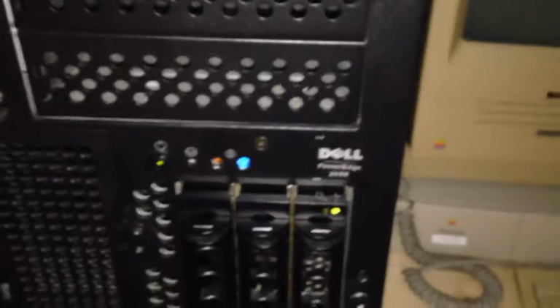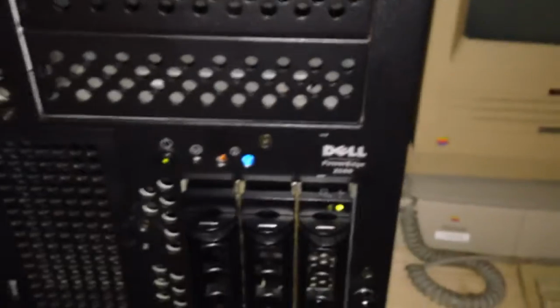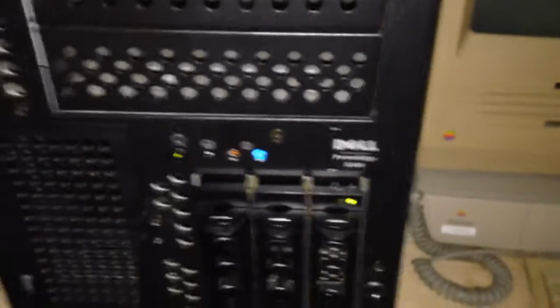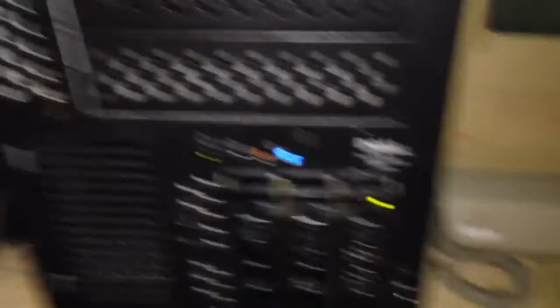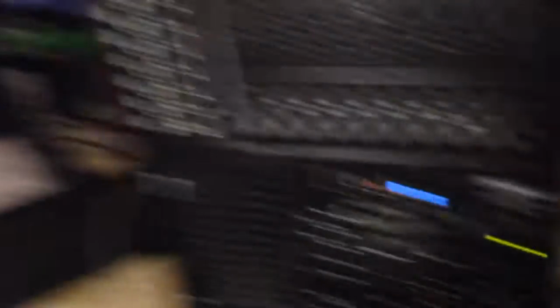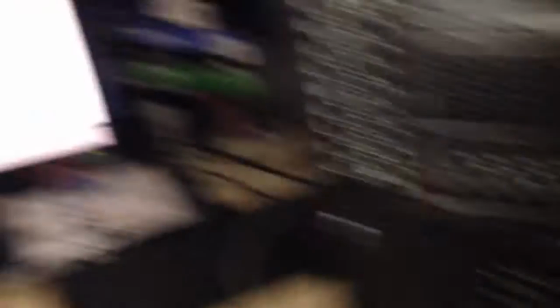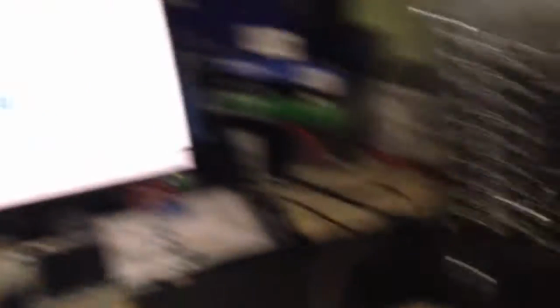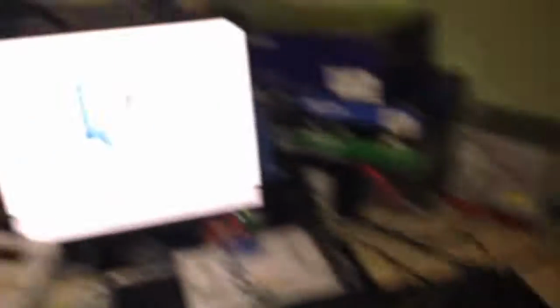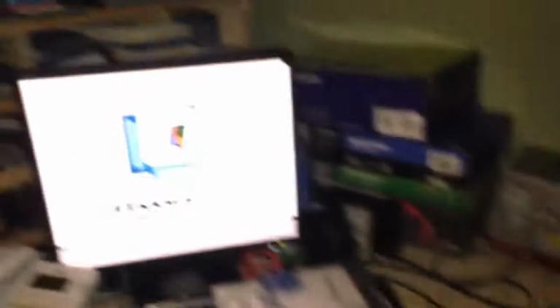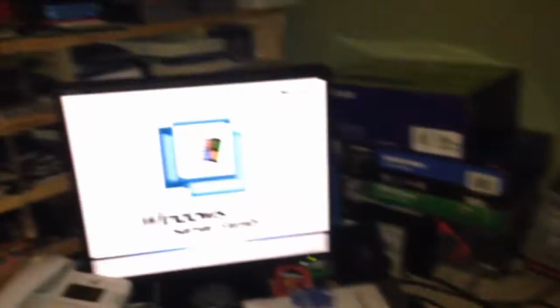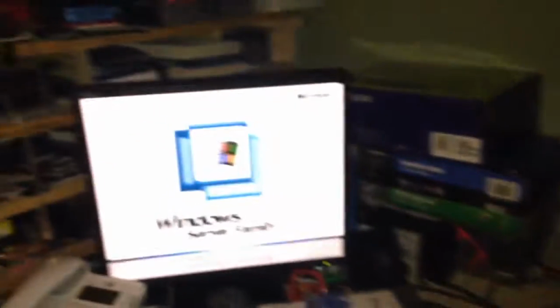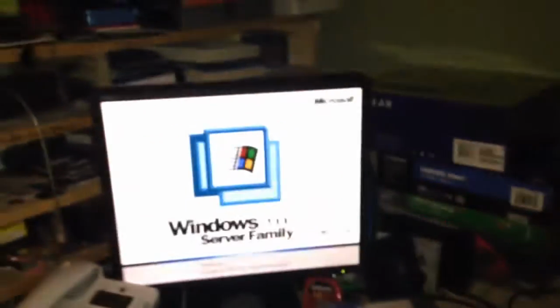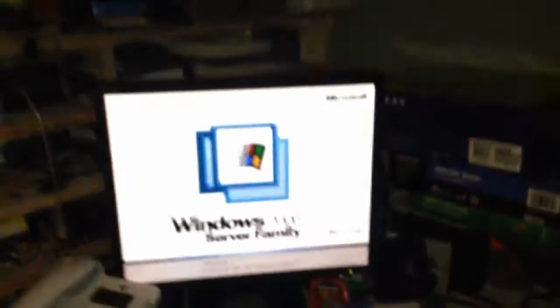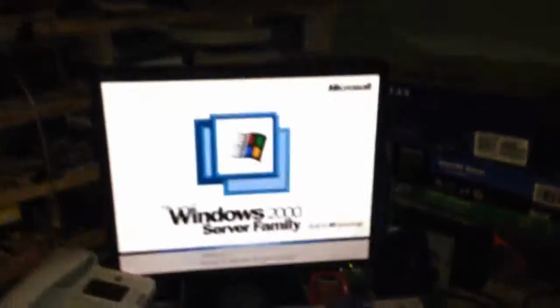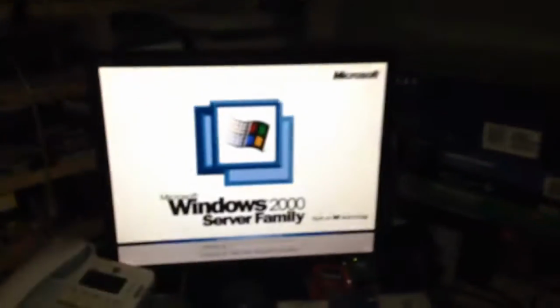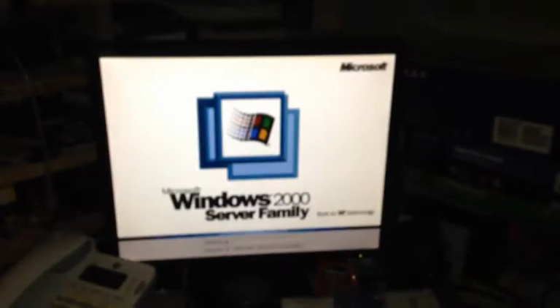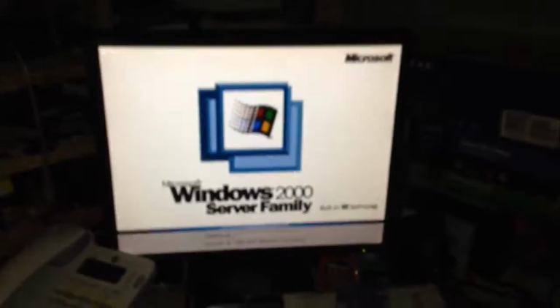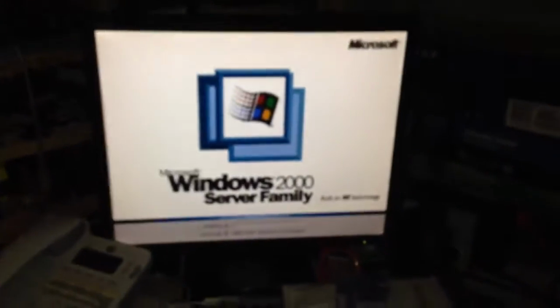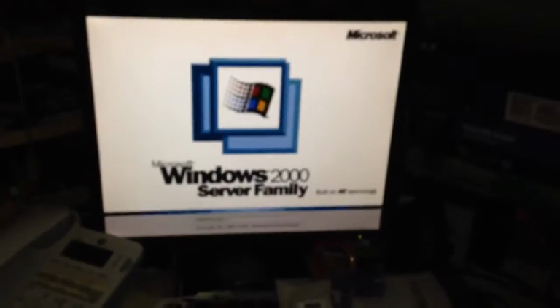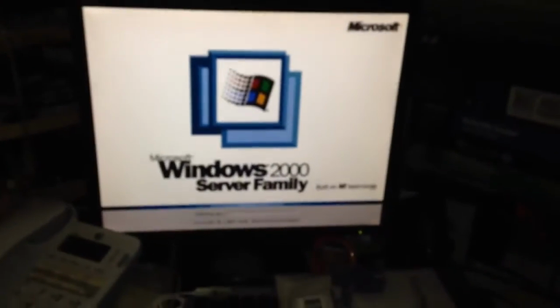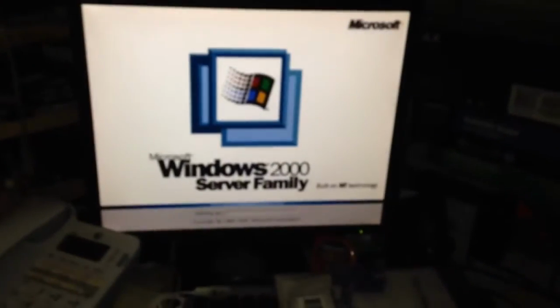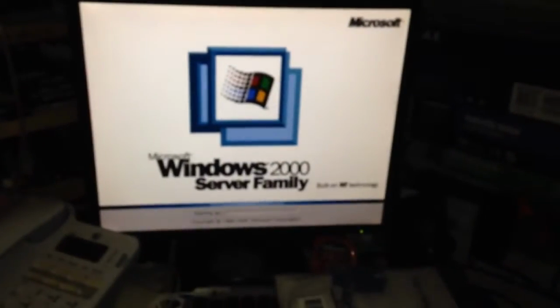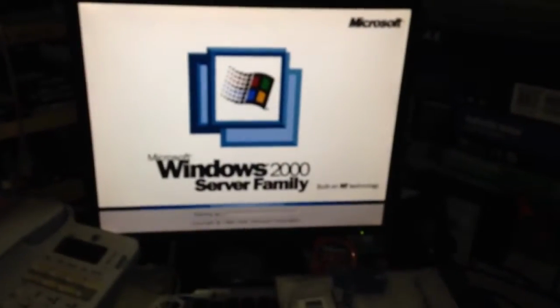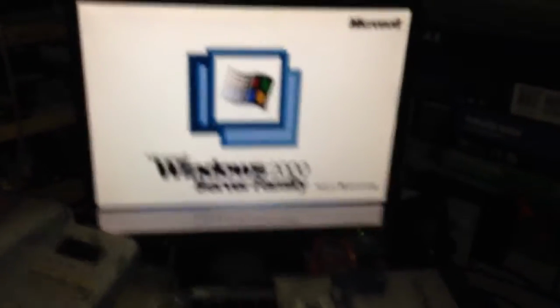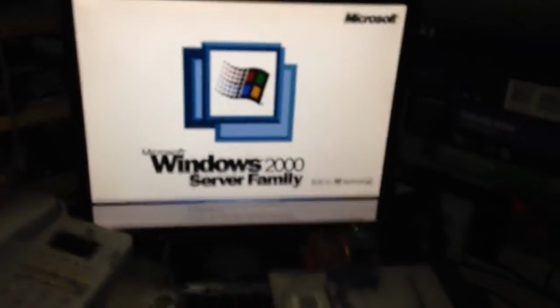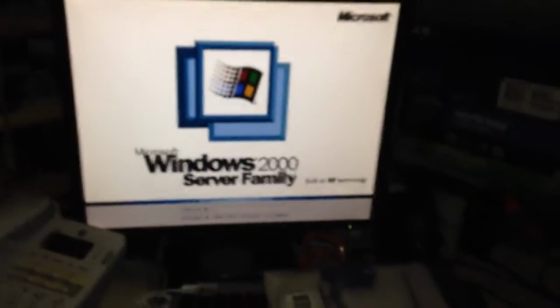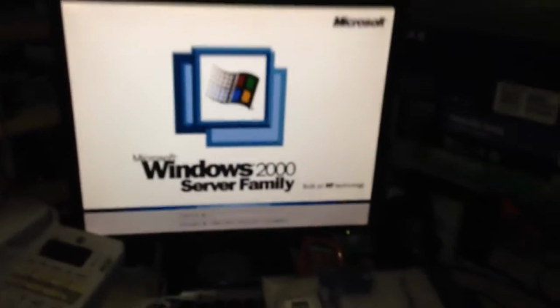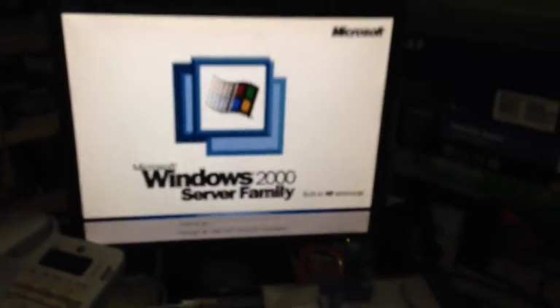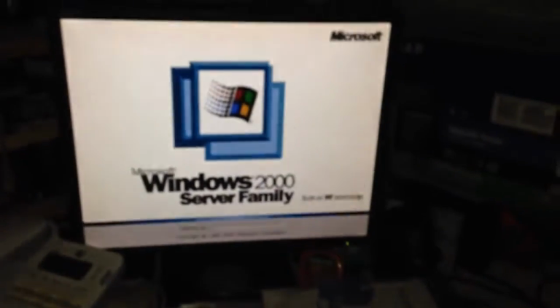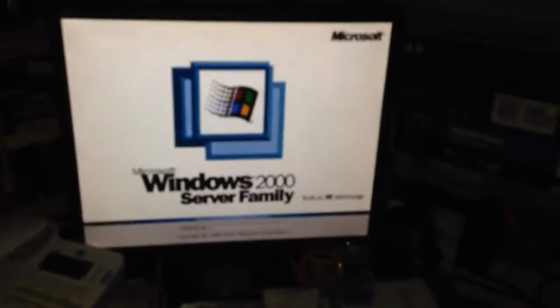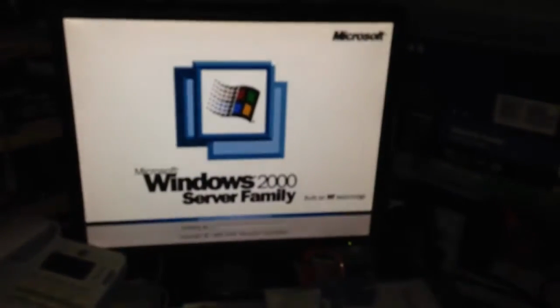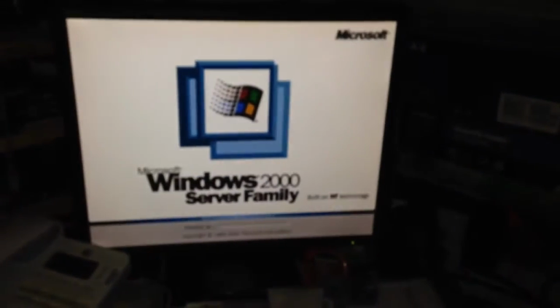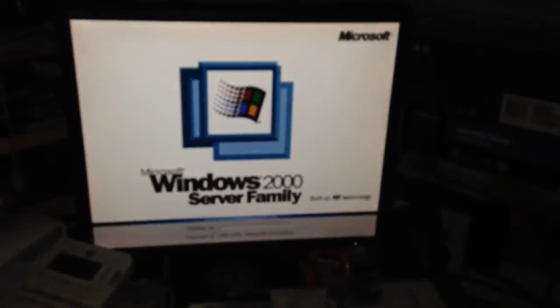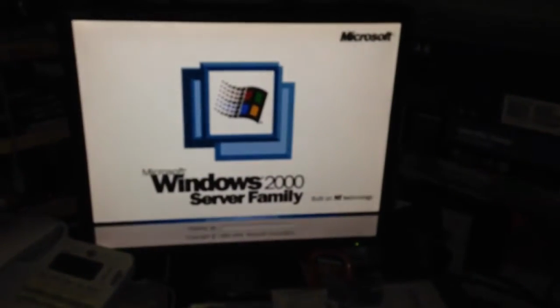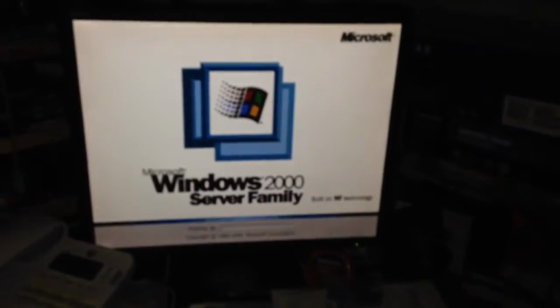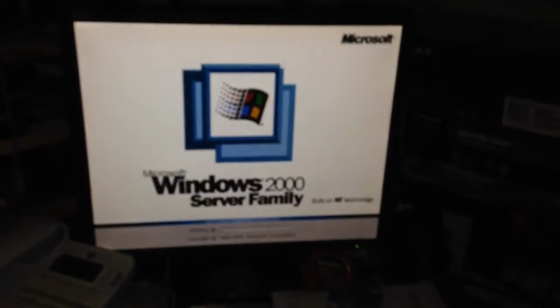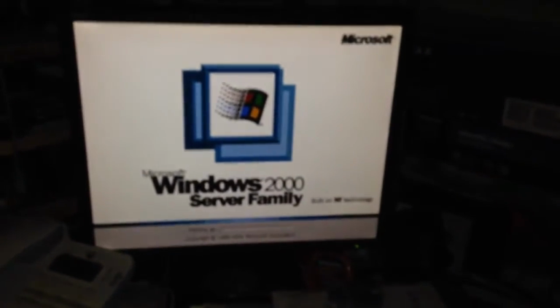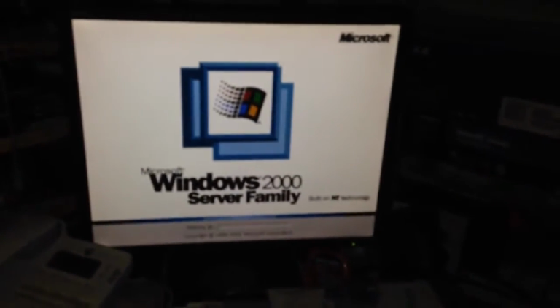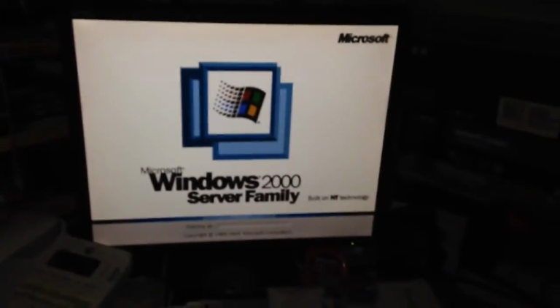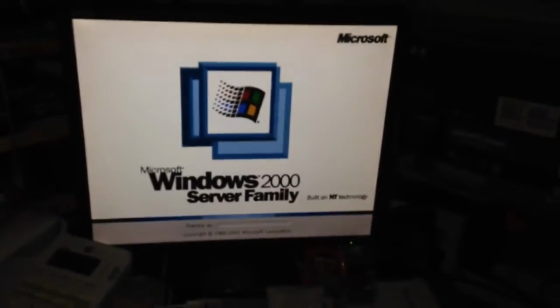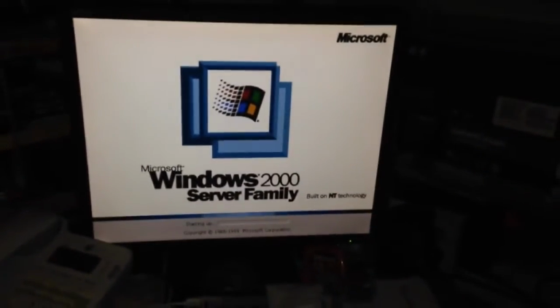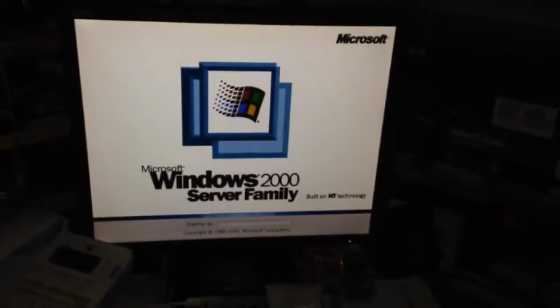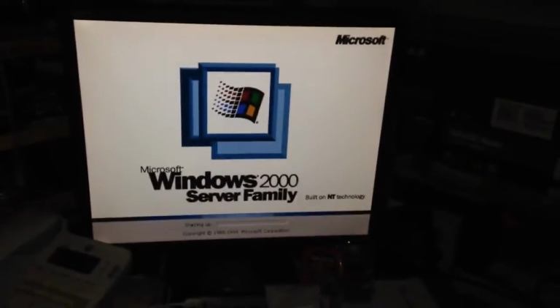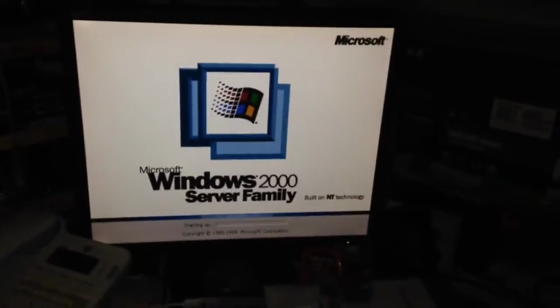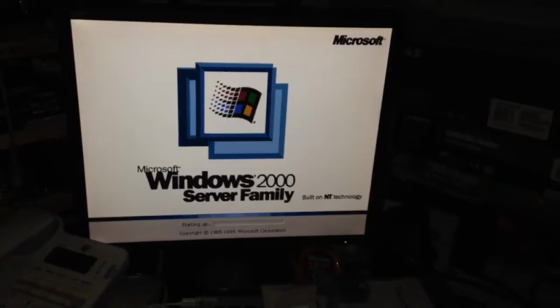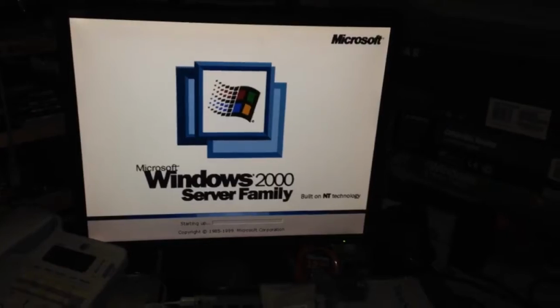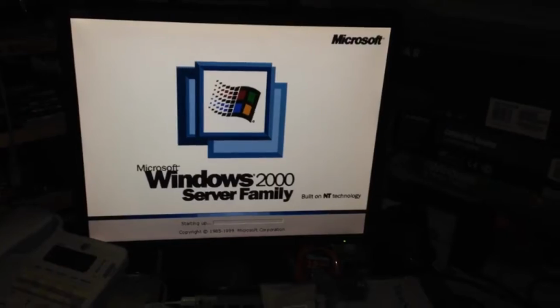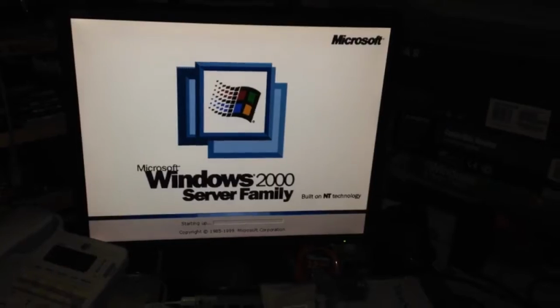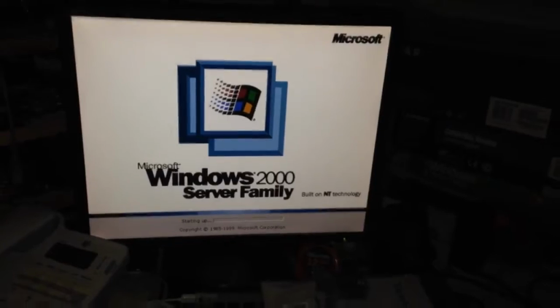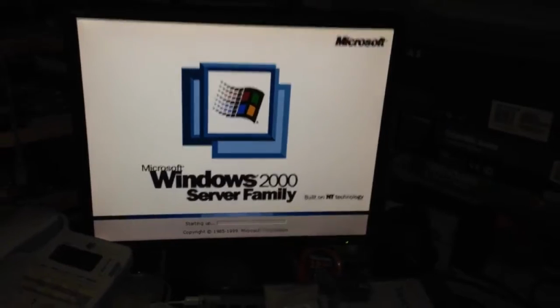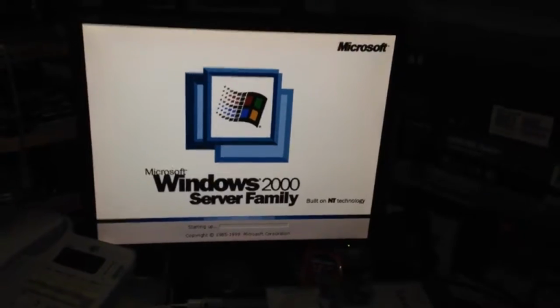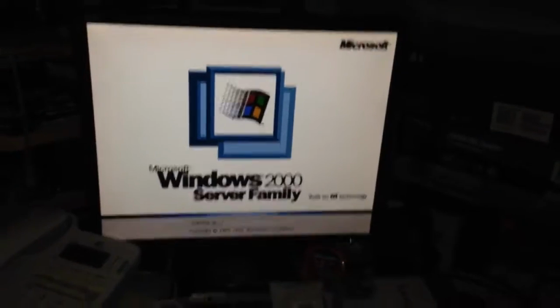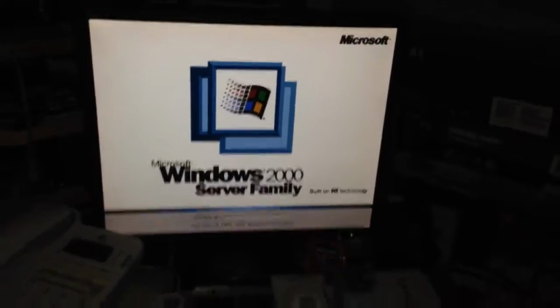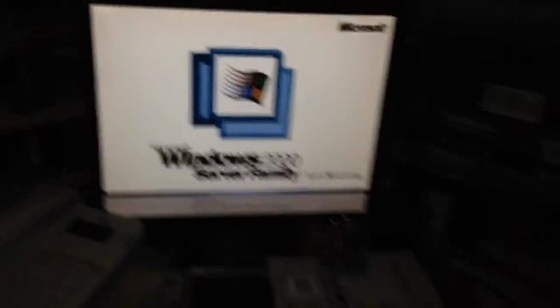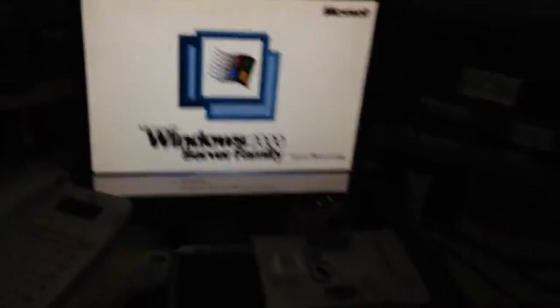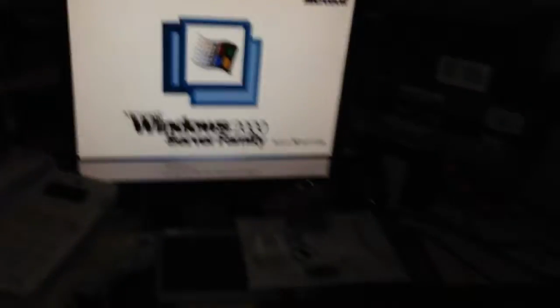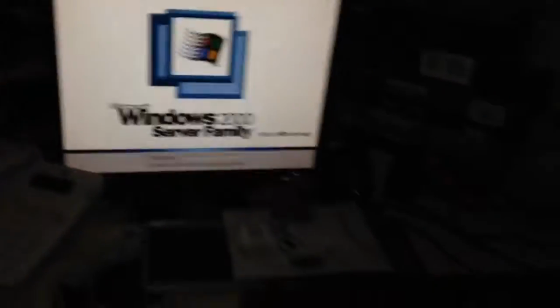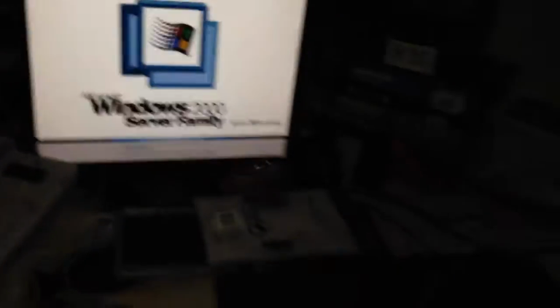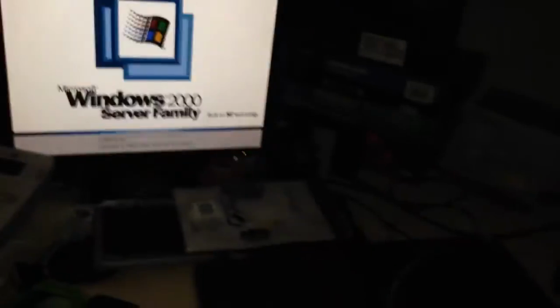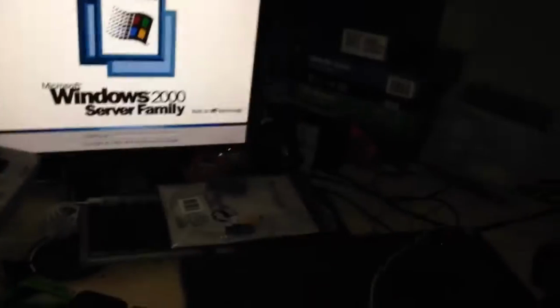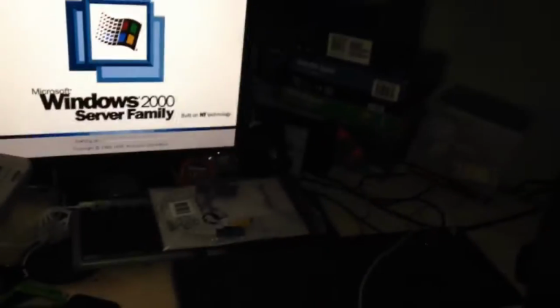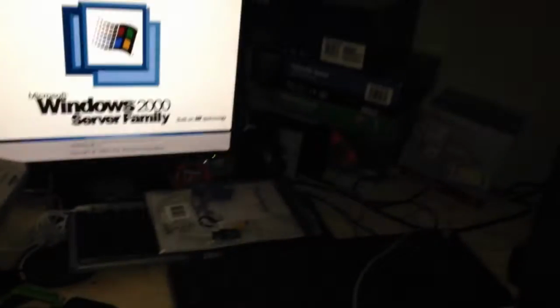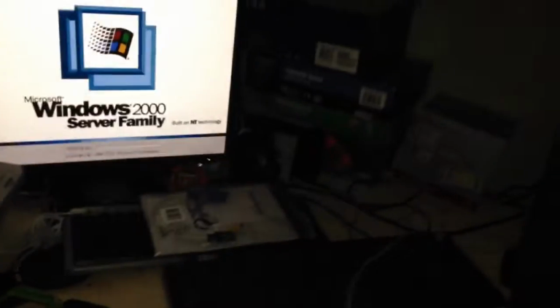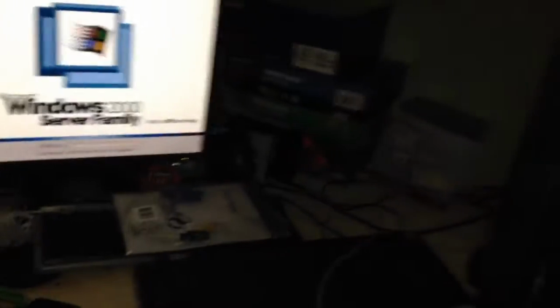And of course this thing isn't new at all — it's running Windows 2000 Server. I think that's nothing surprising though.